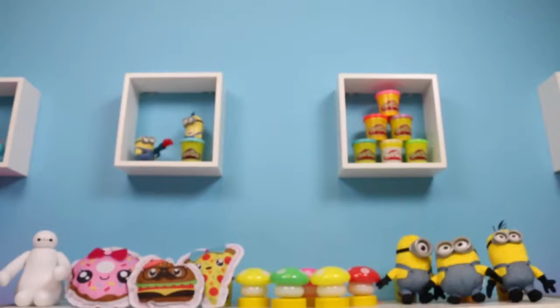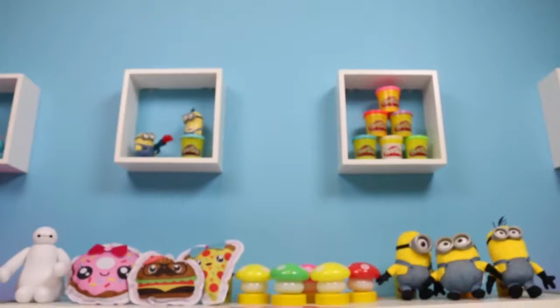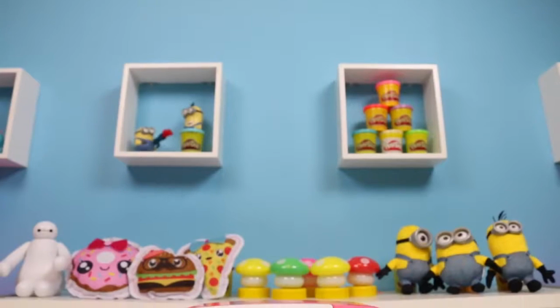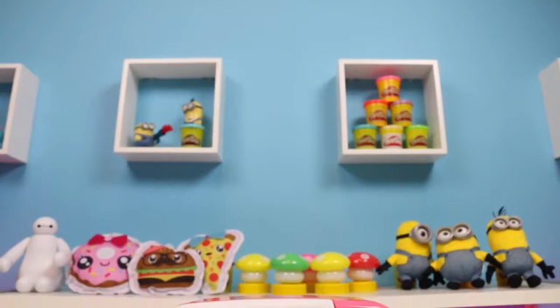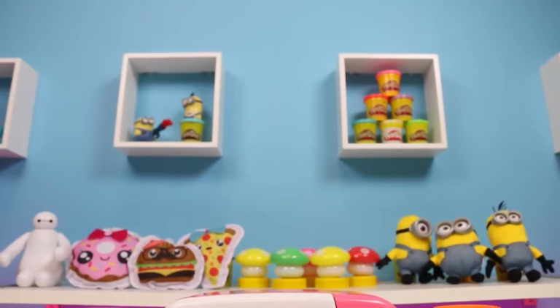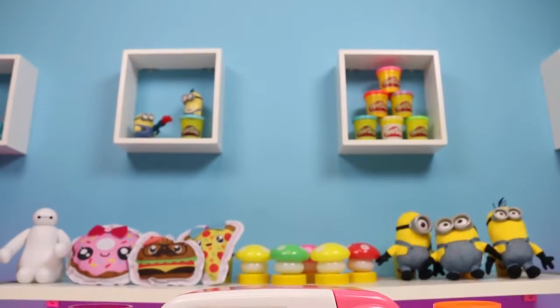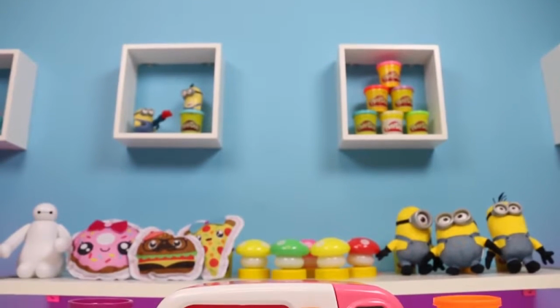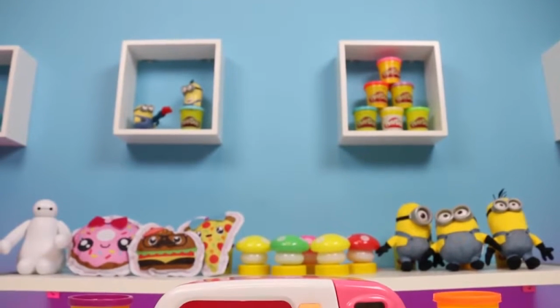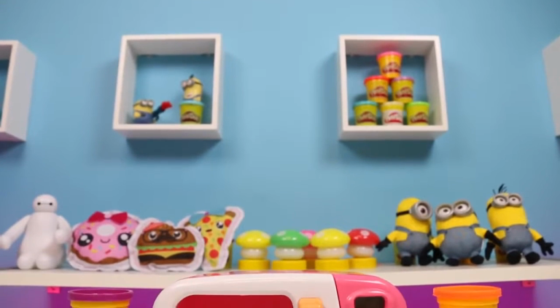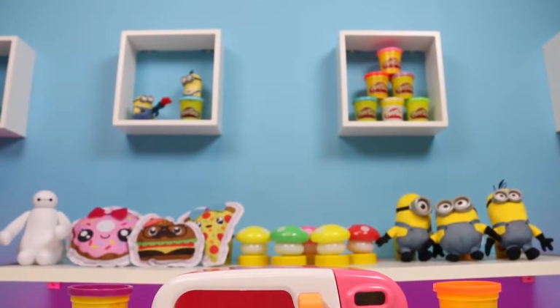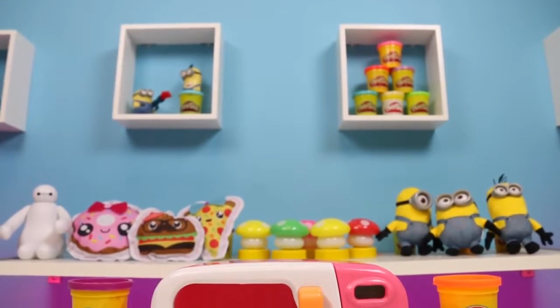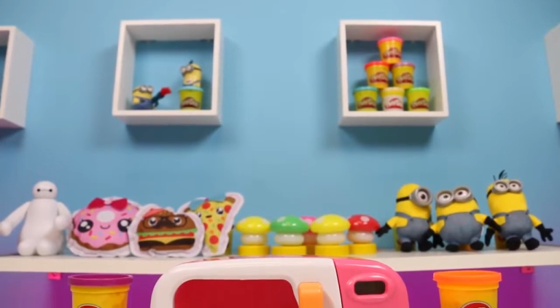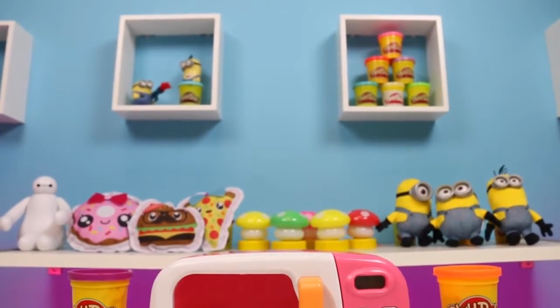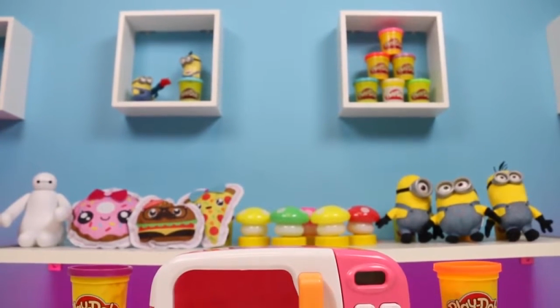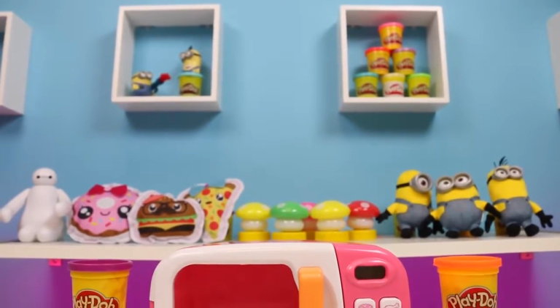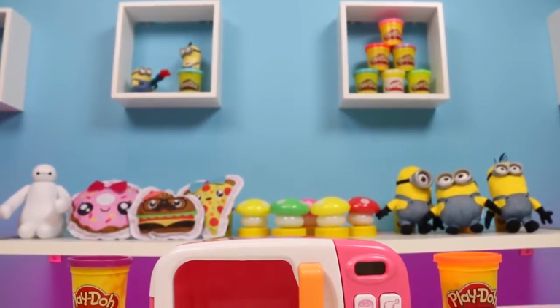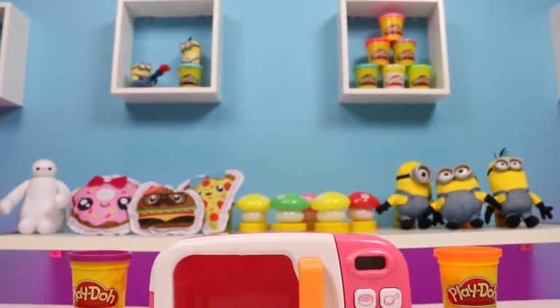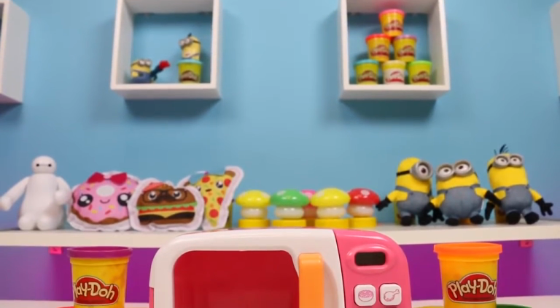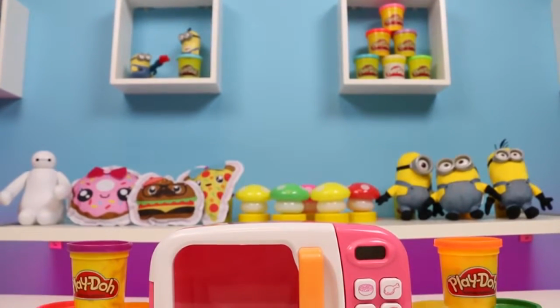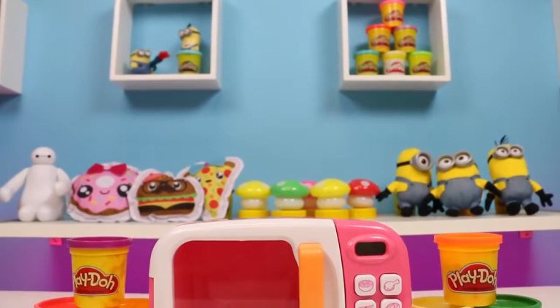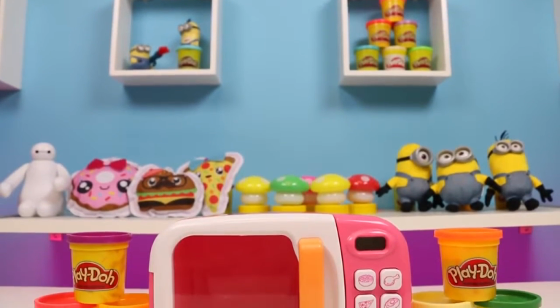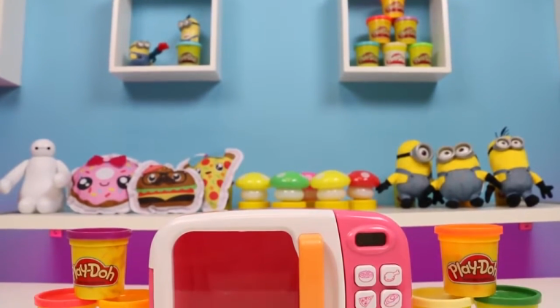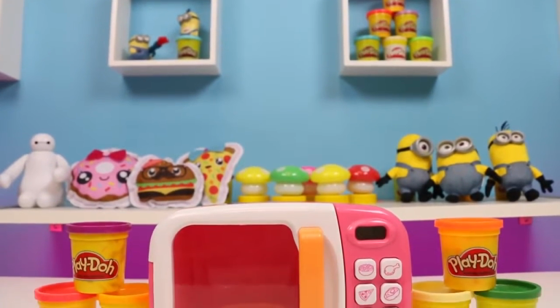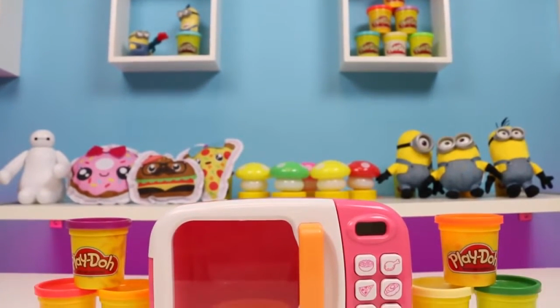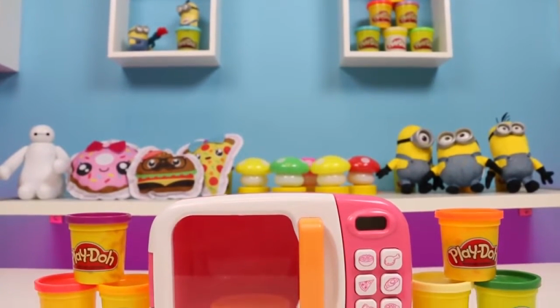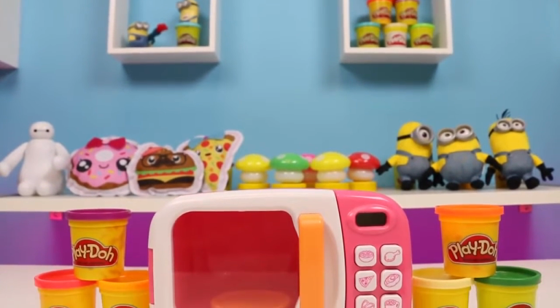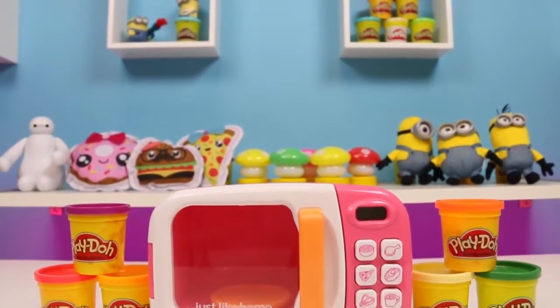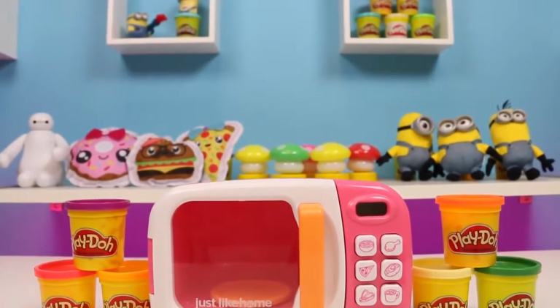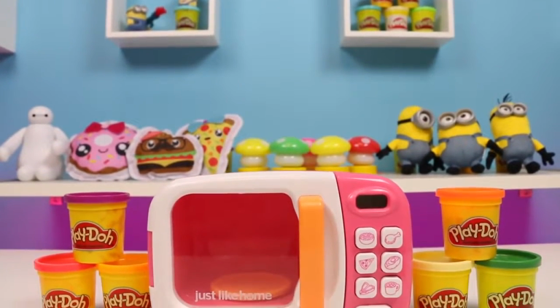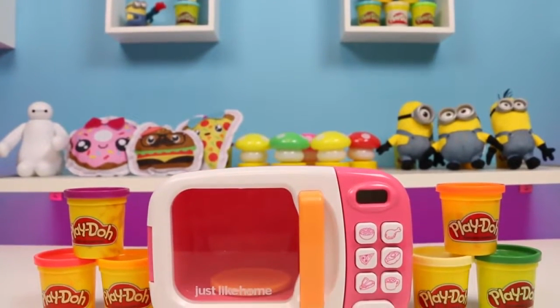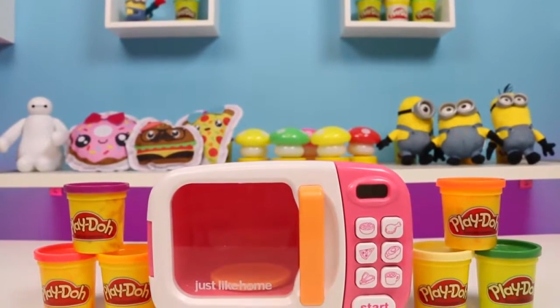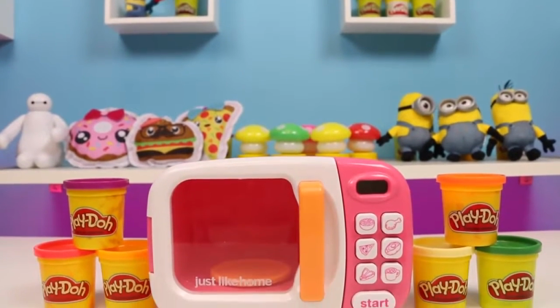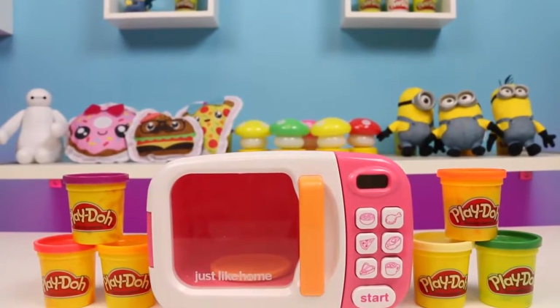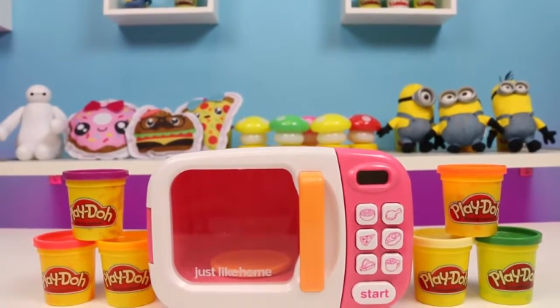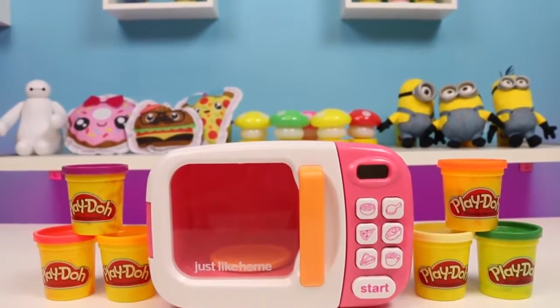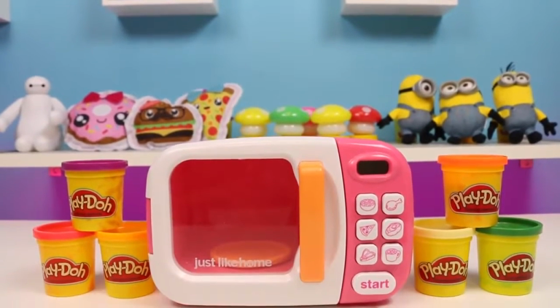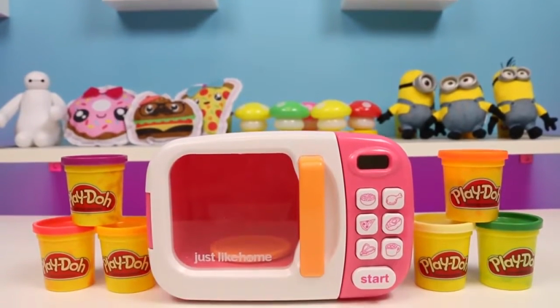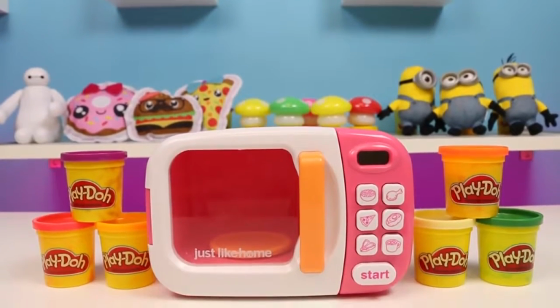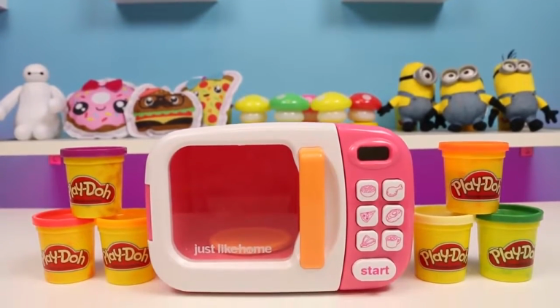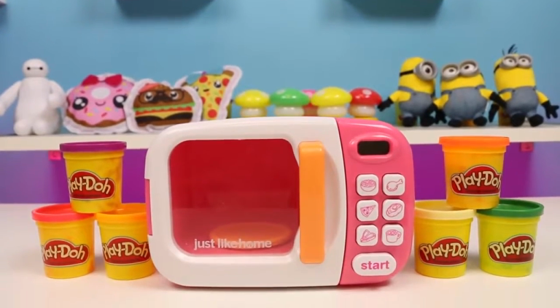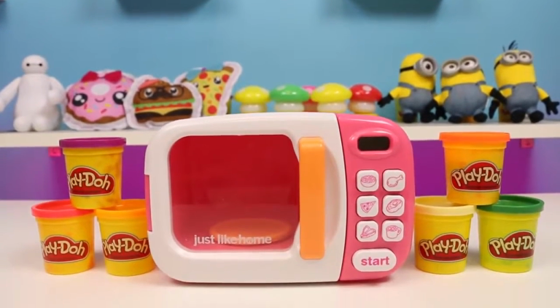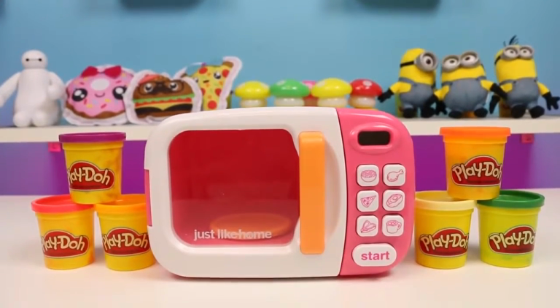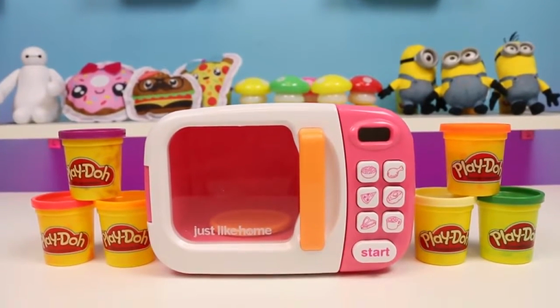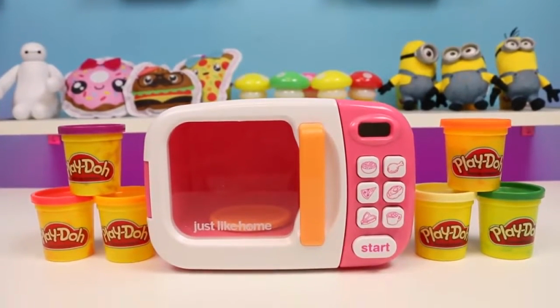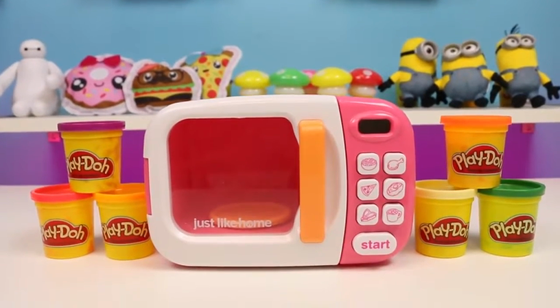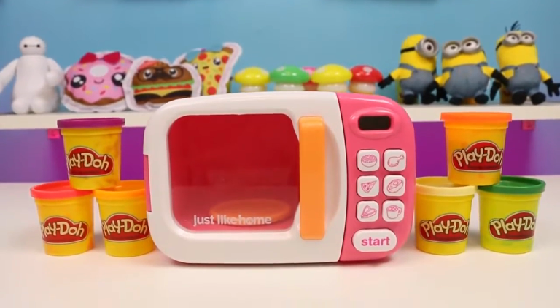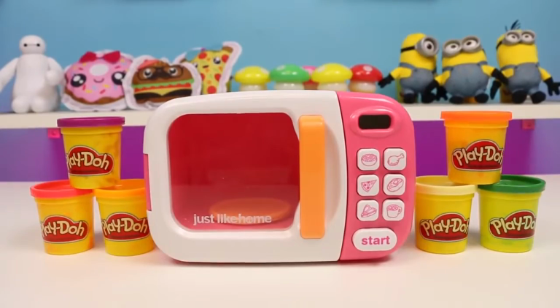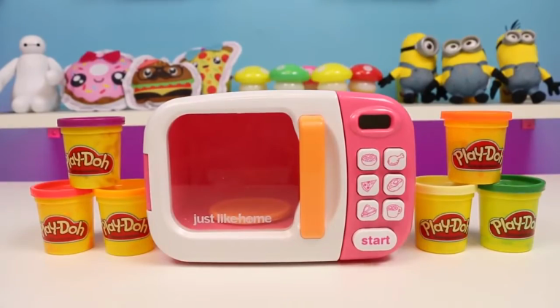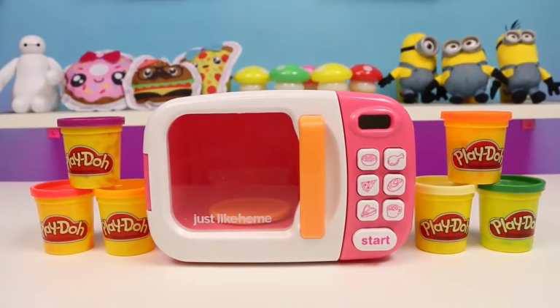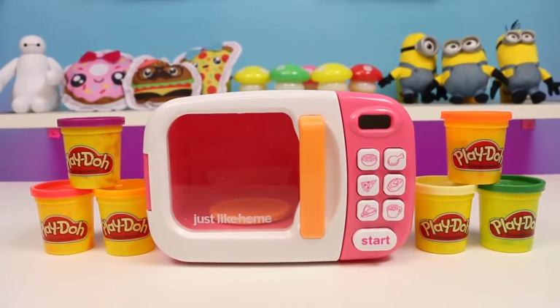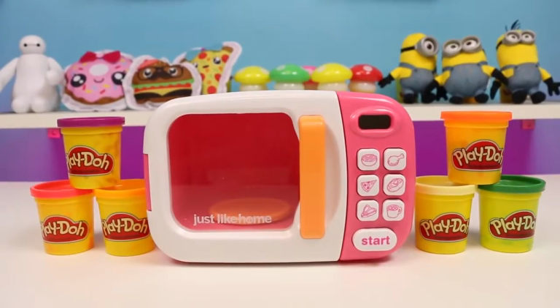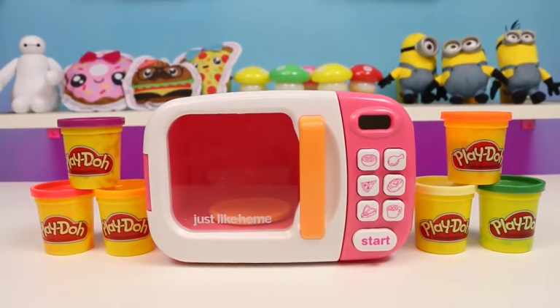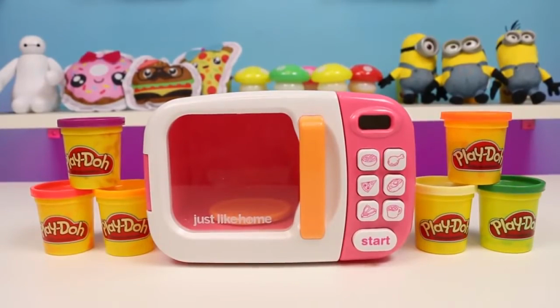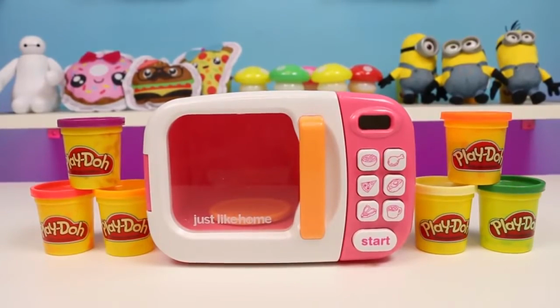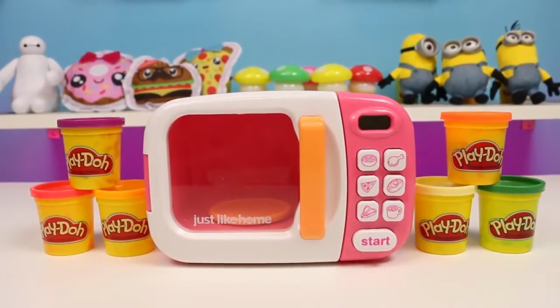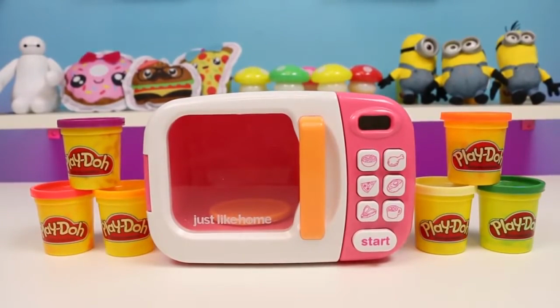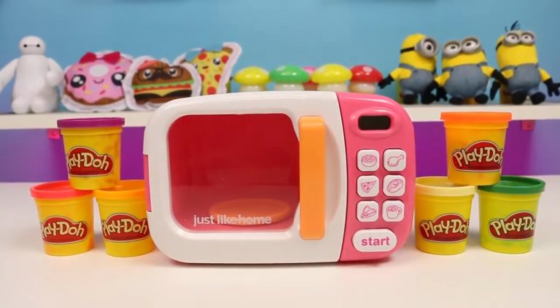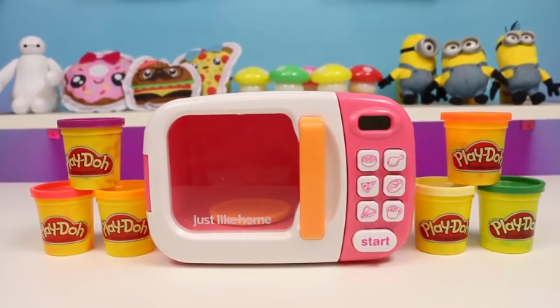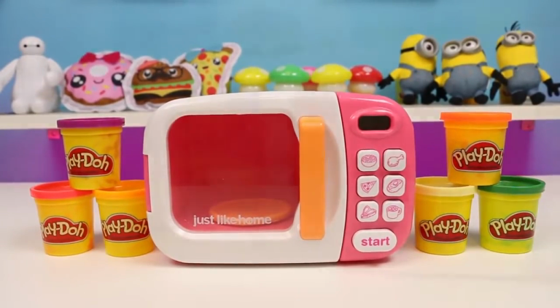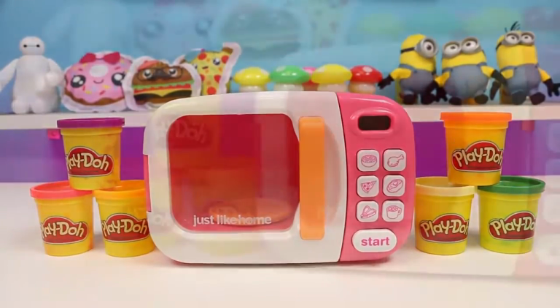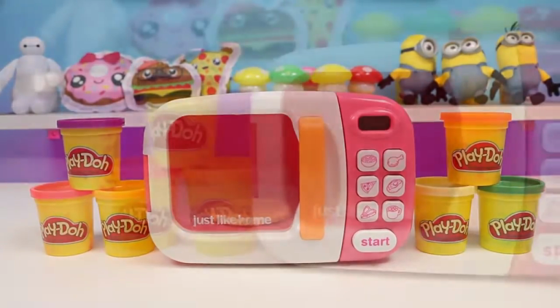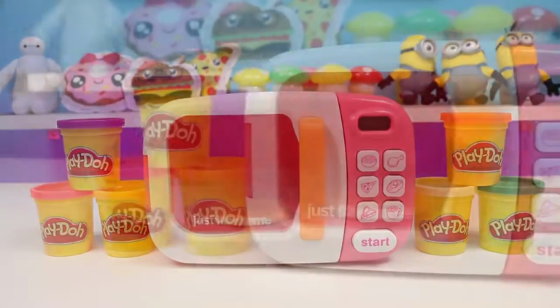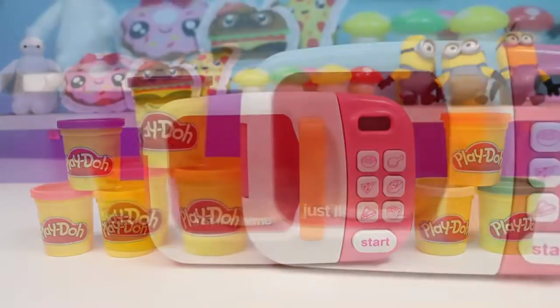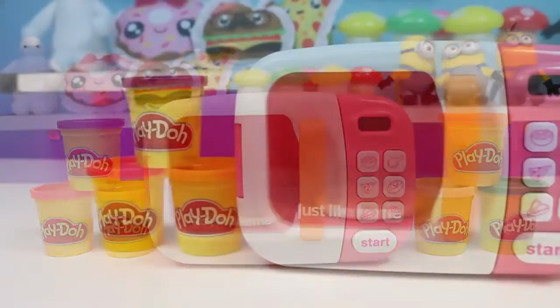Hey everyone! I'll have some Disney toys here, and today I'll be teaching you about colors and vegetables using this Just Like Home microwave and some Play-Doh.